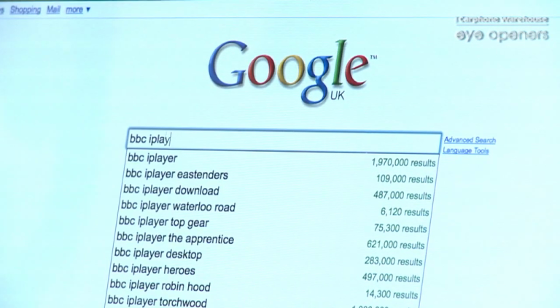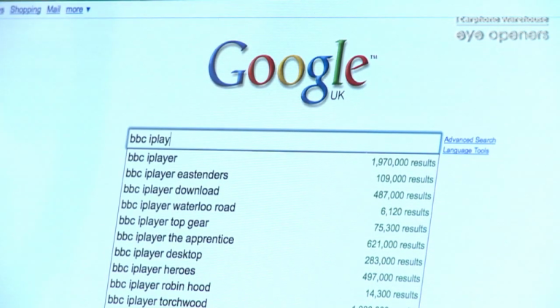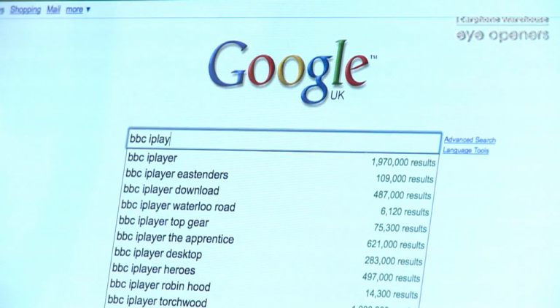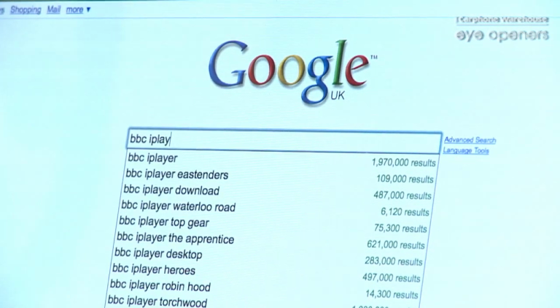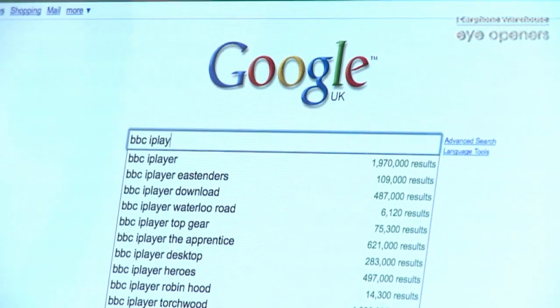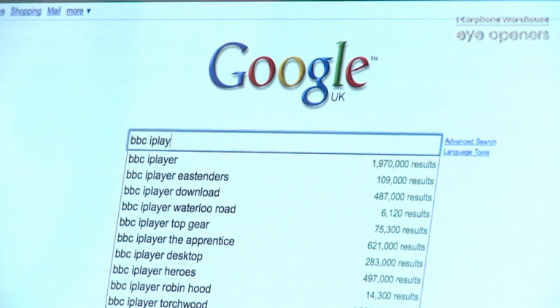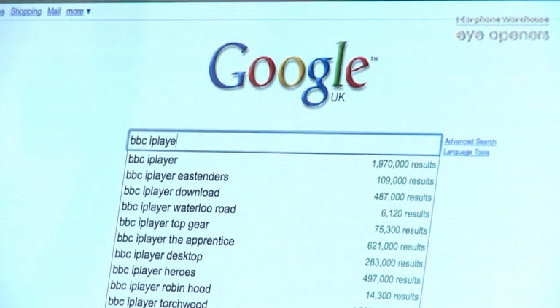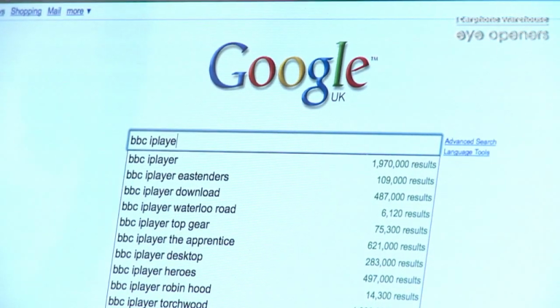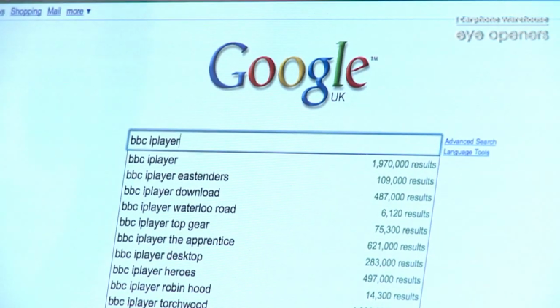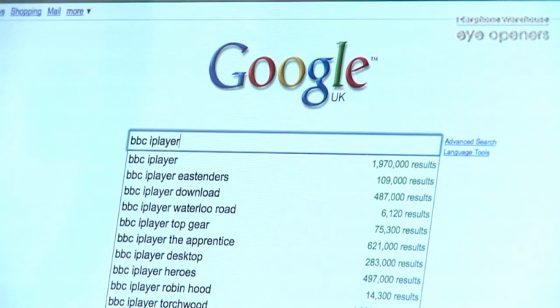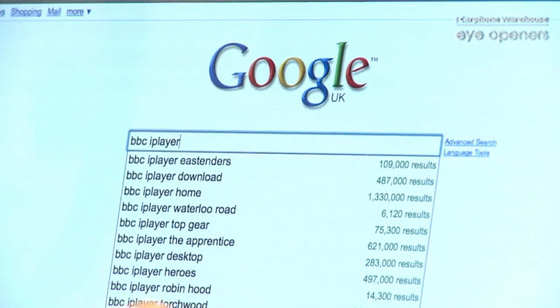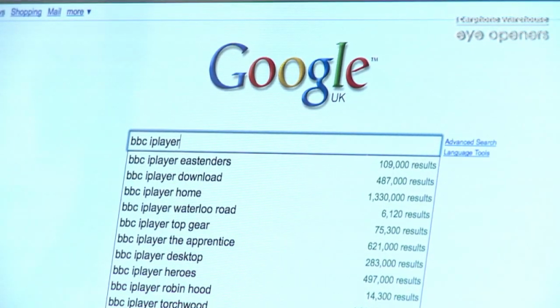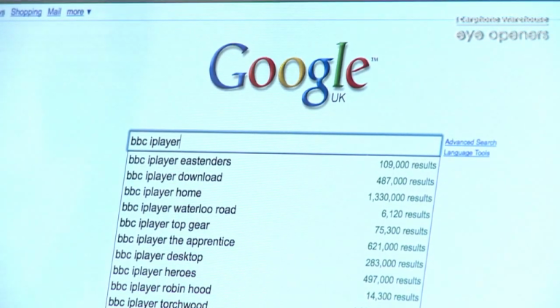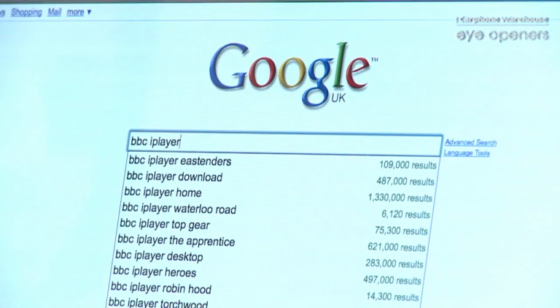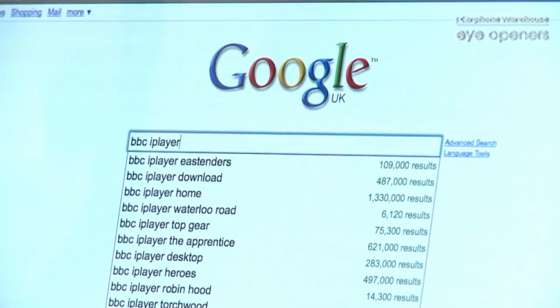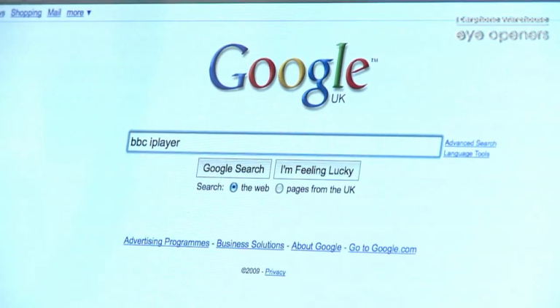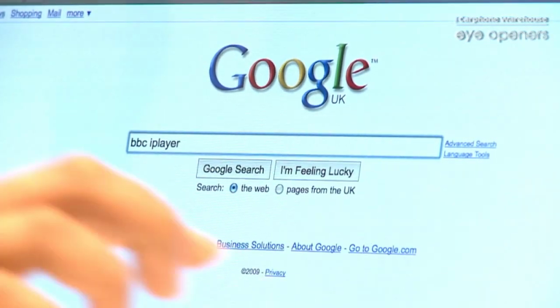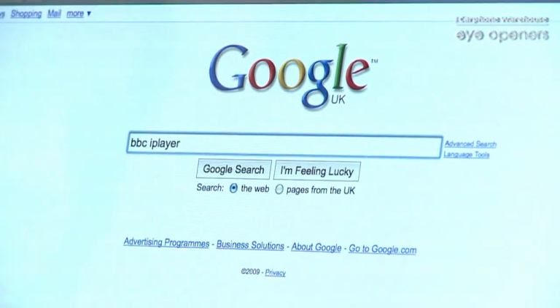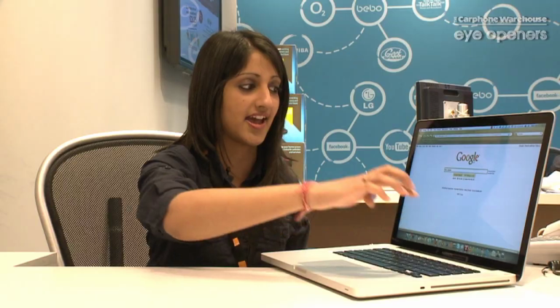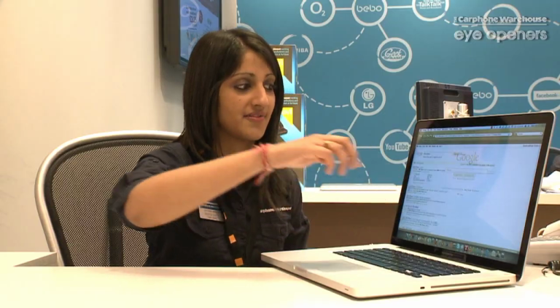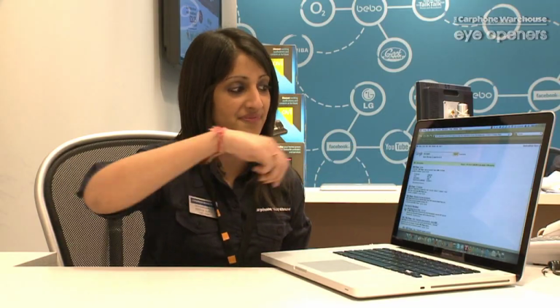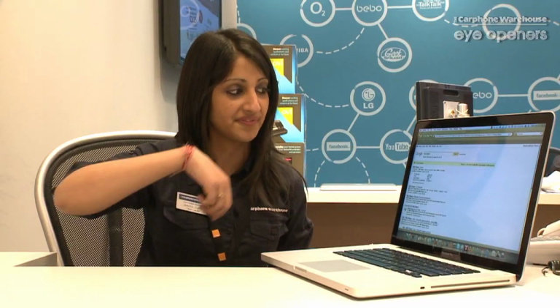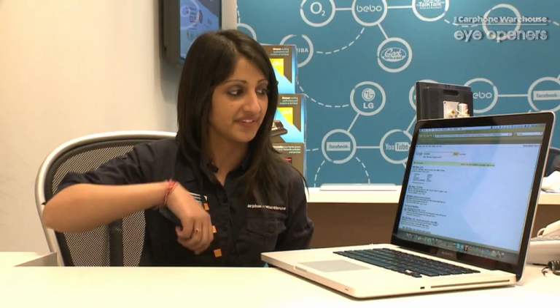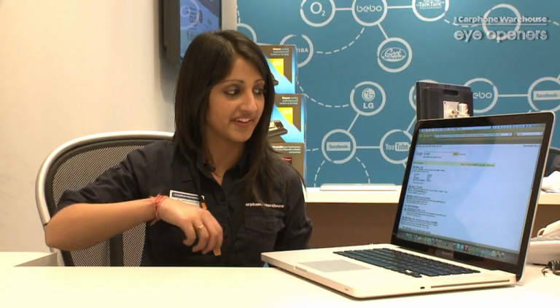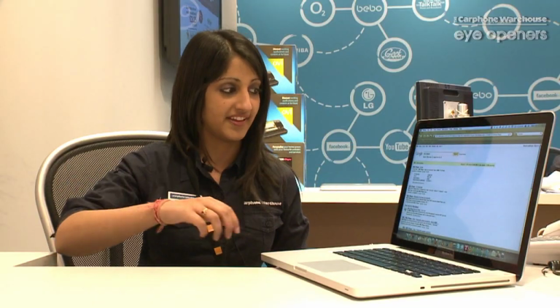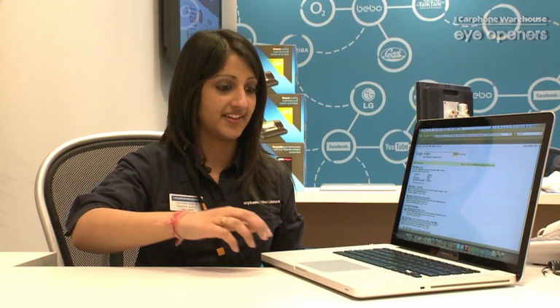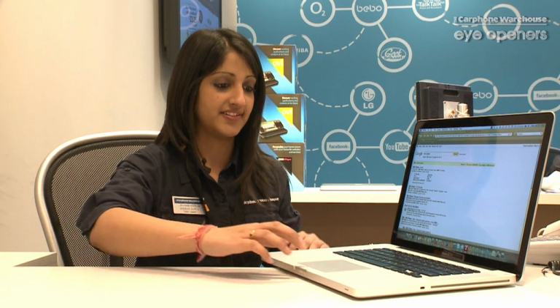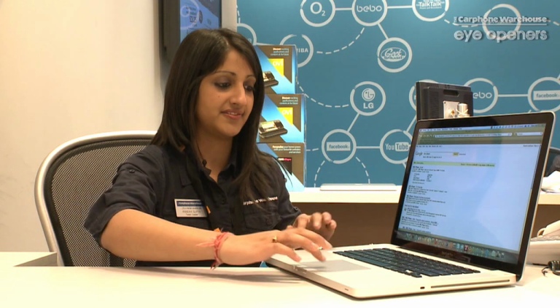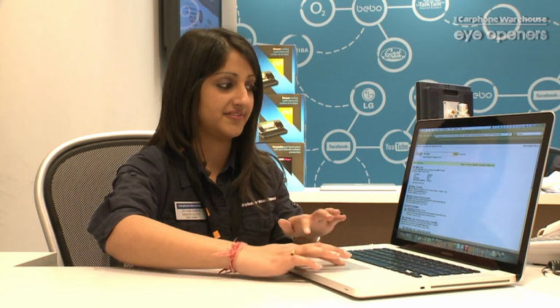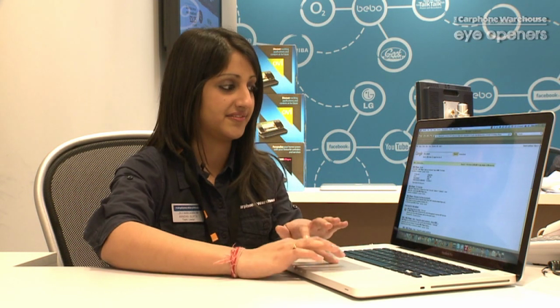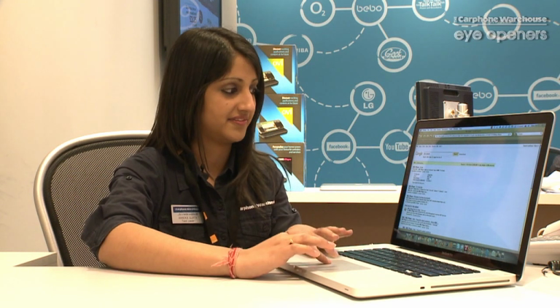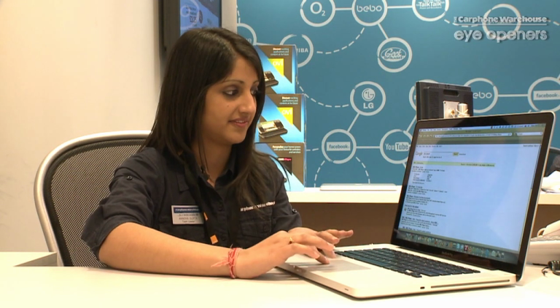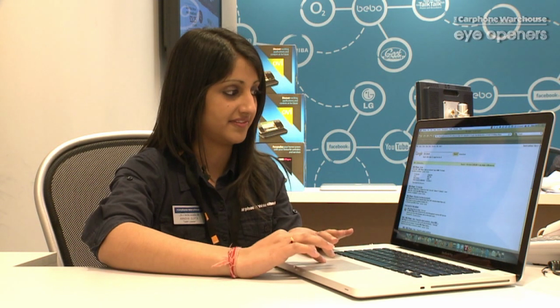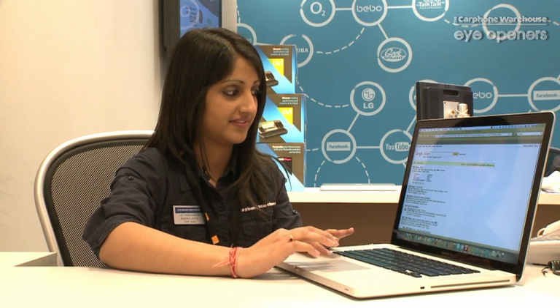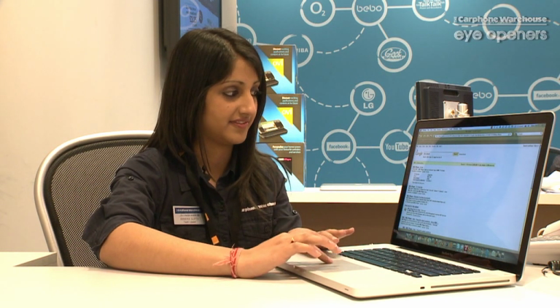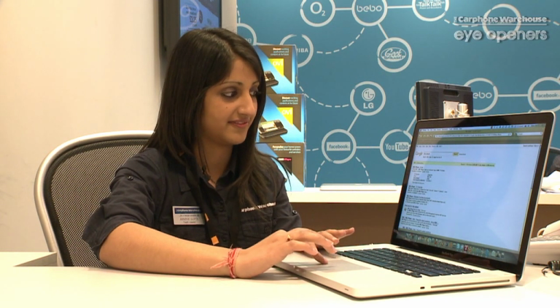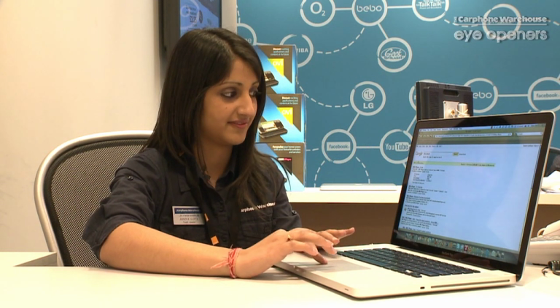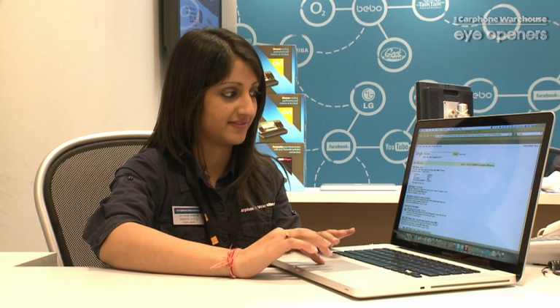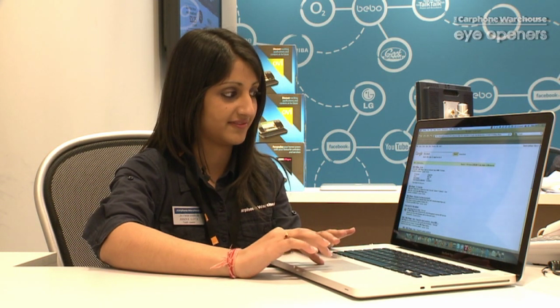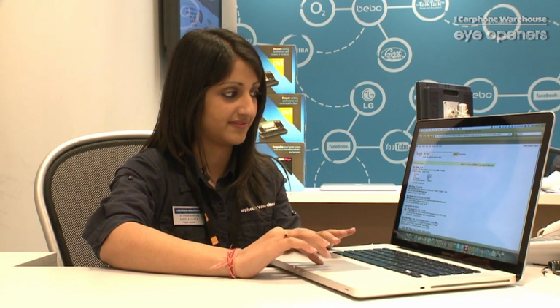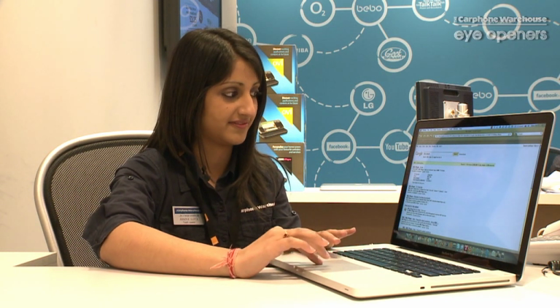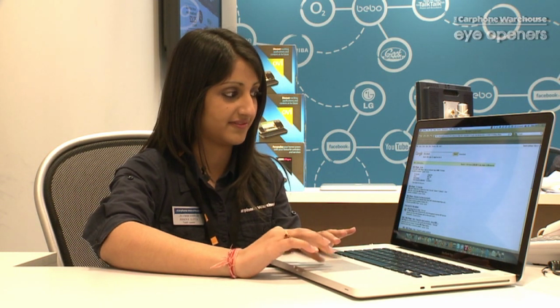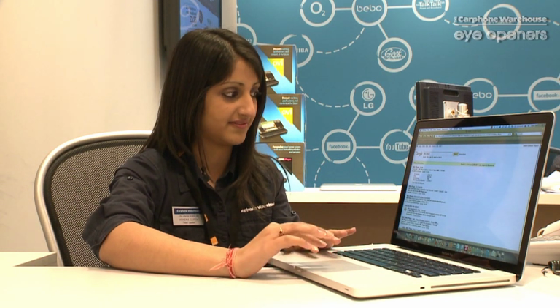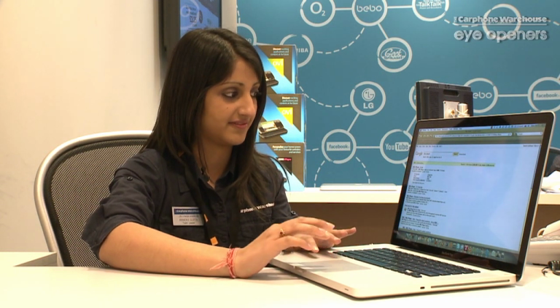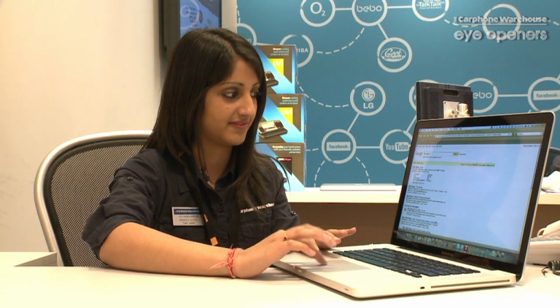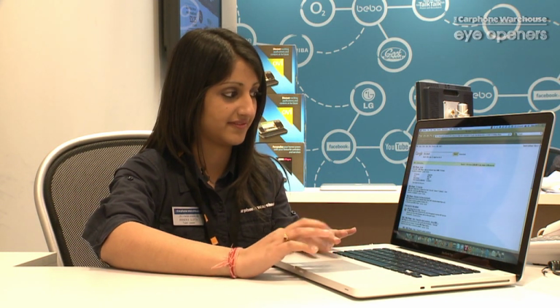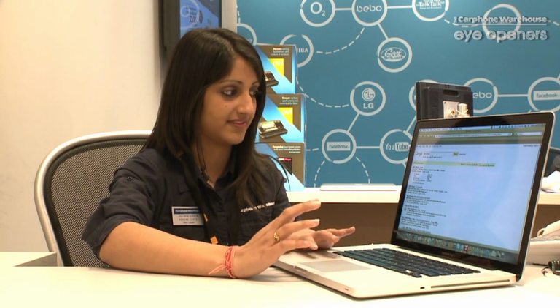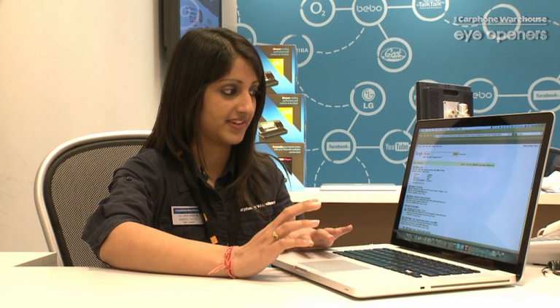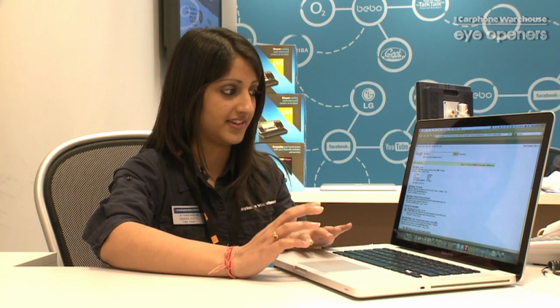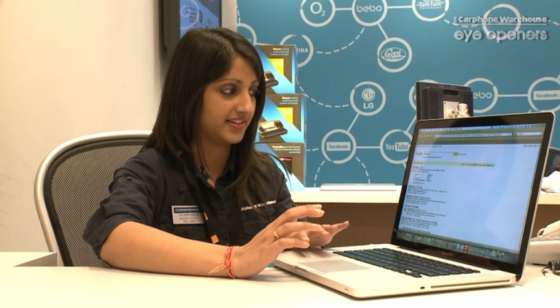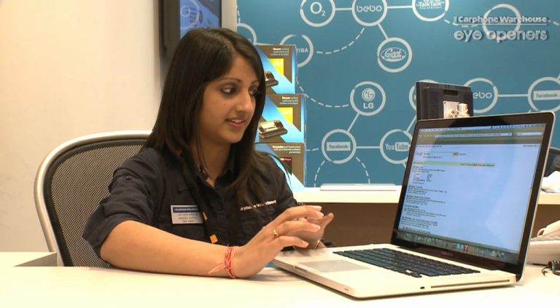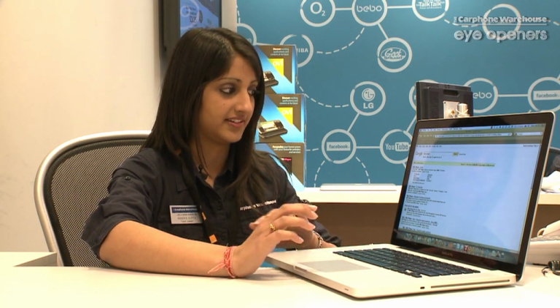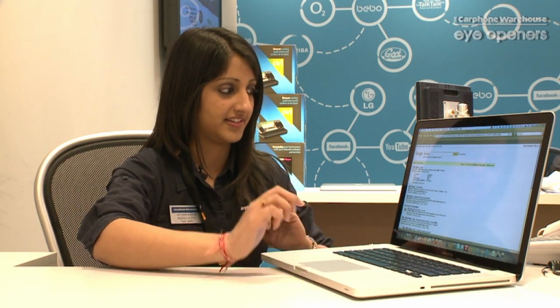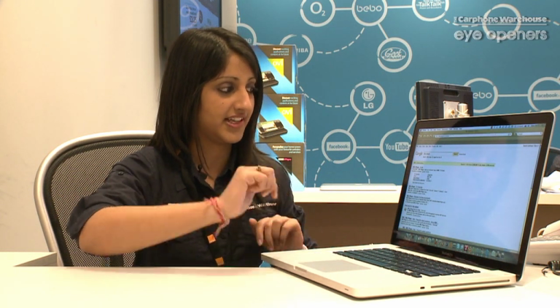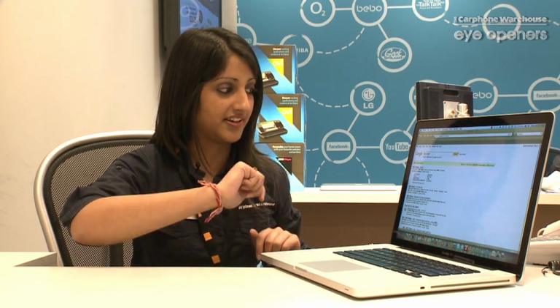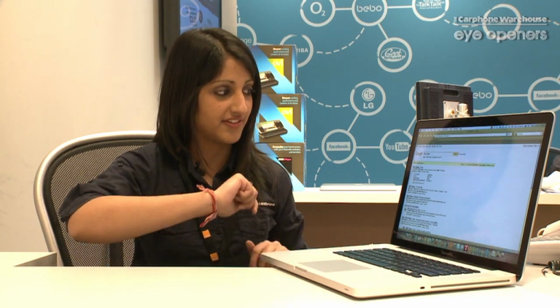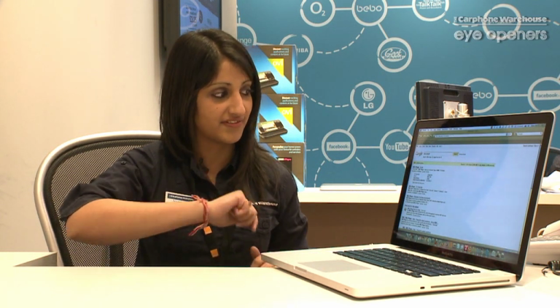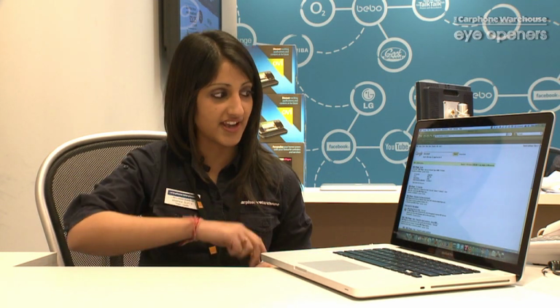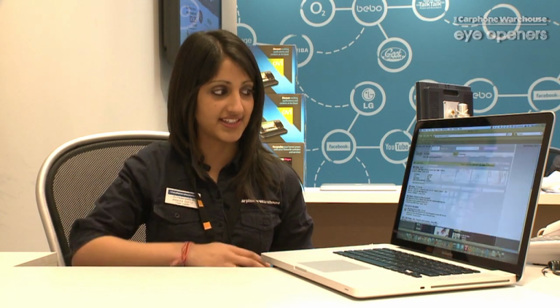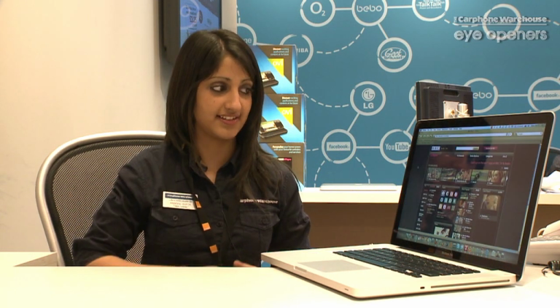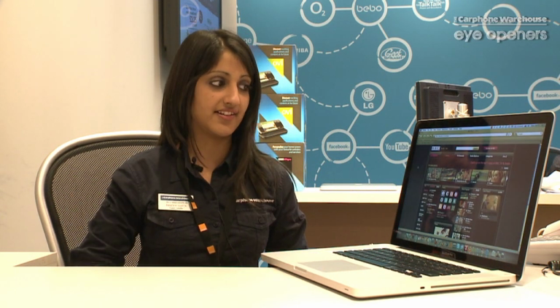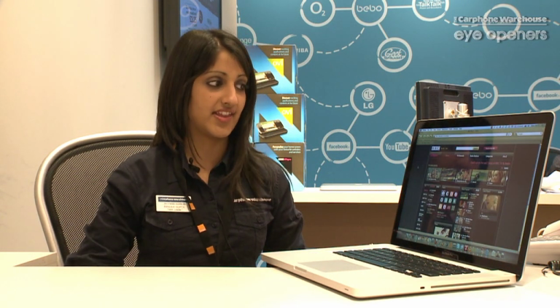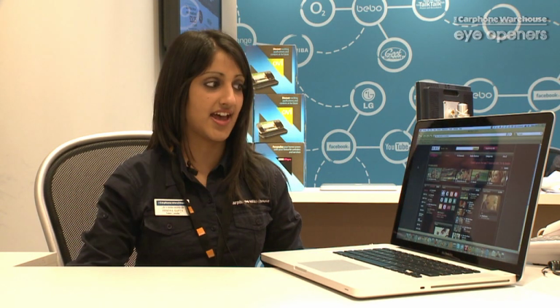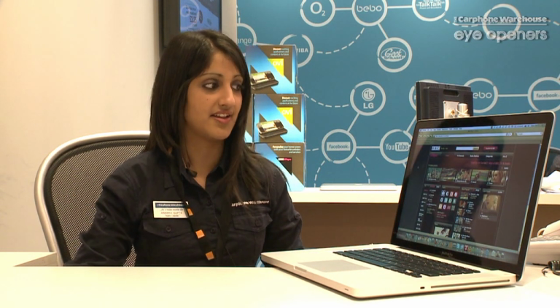Go onto Google, type in BBC iPlayer, and click on the first link there.